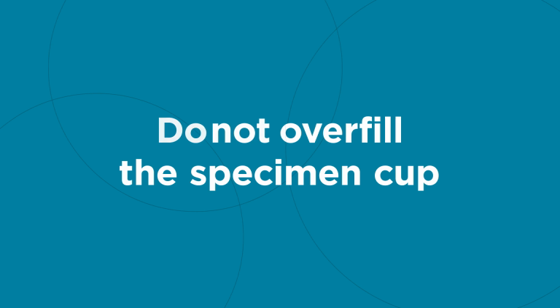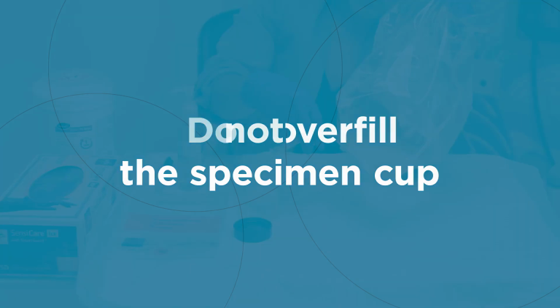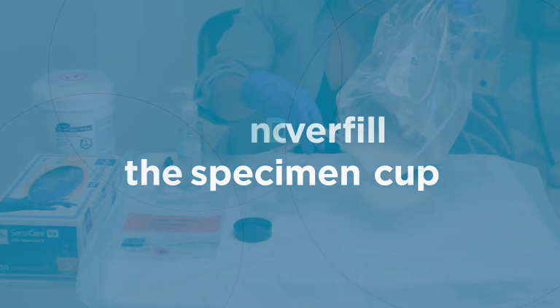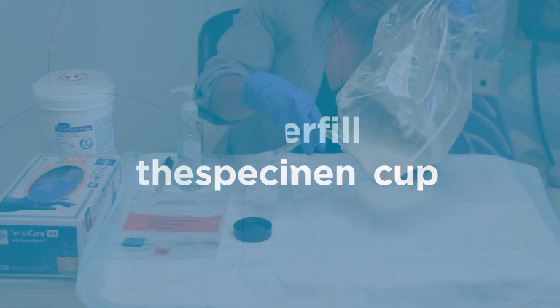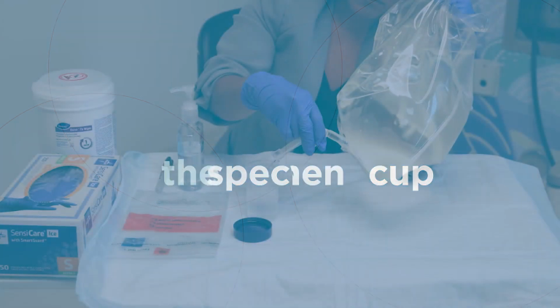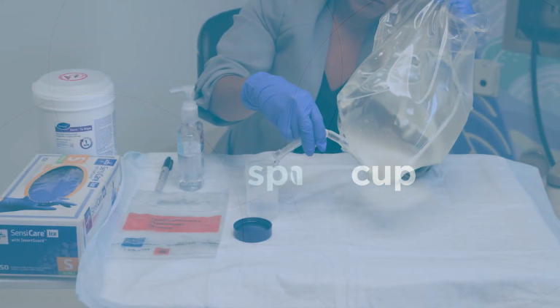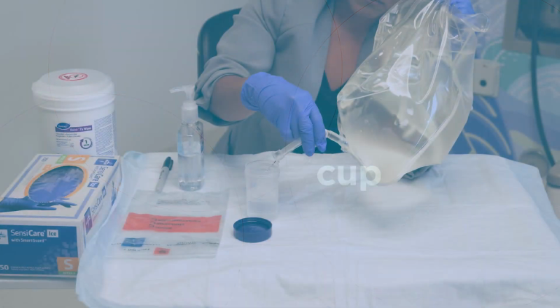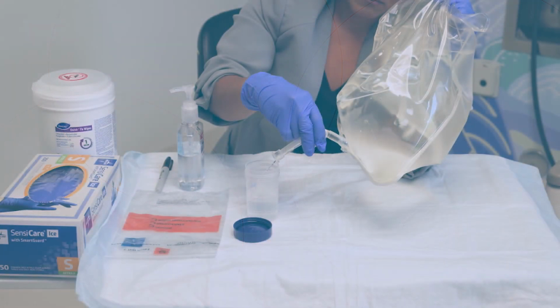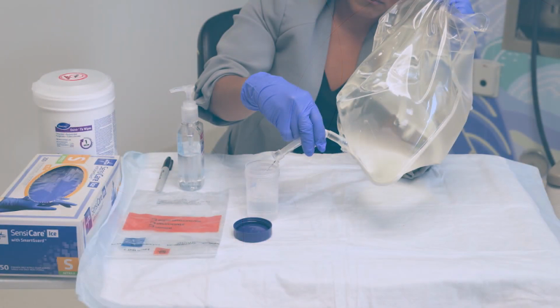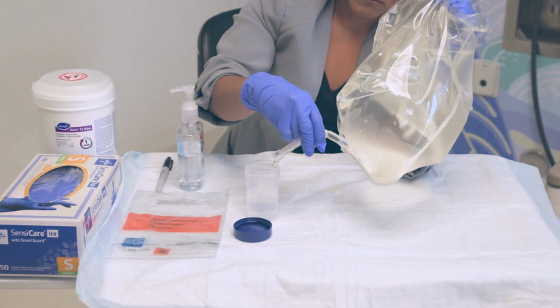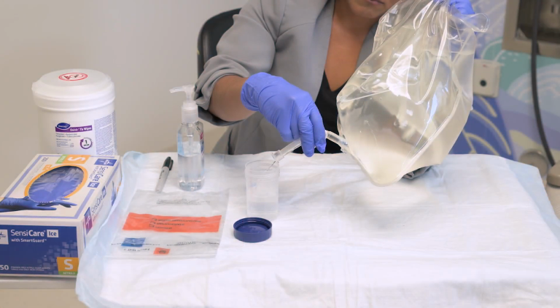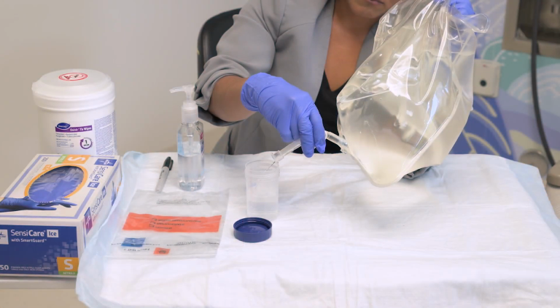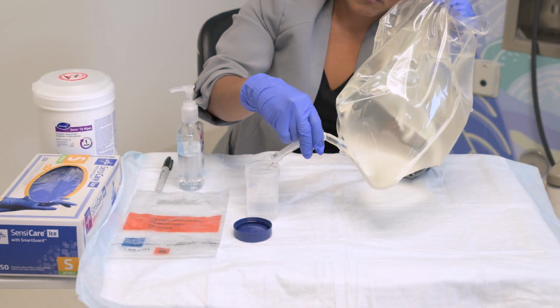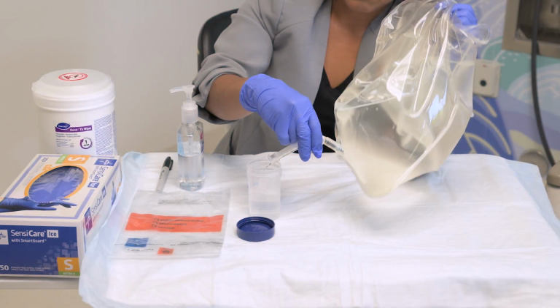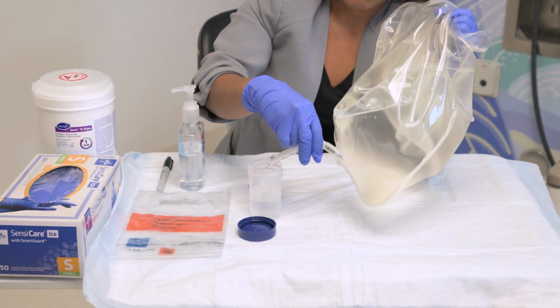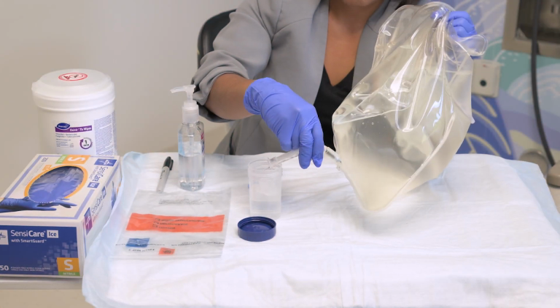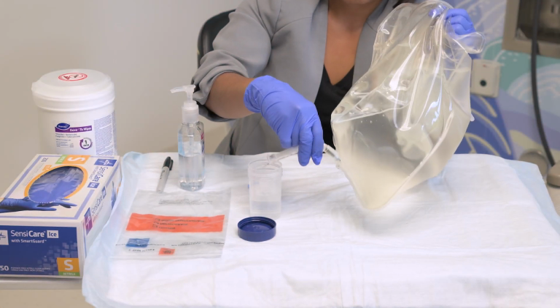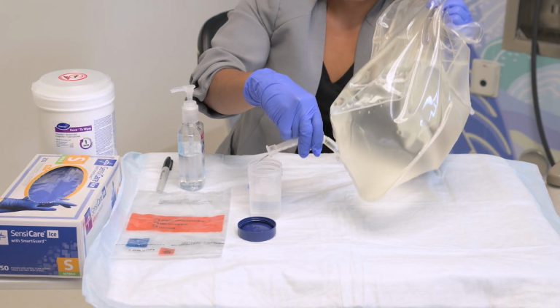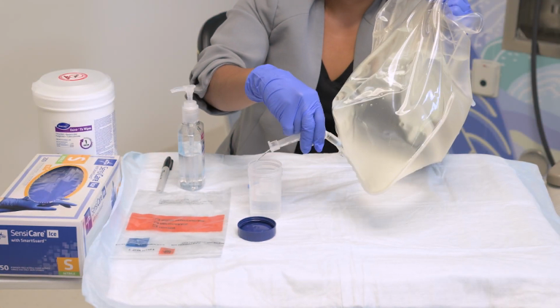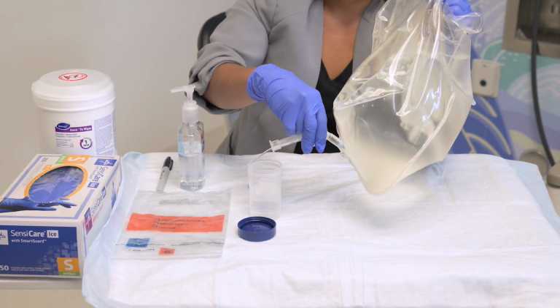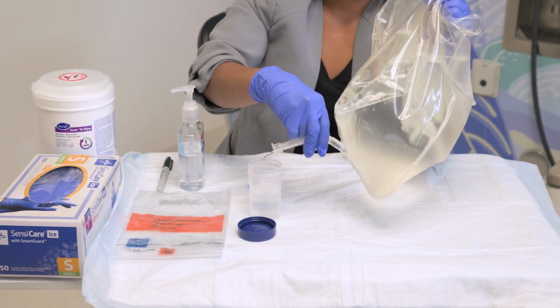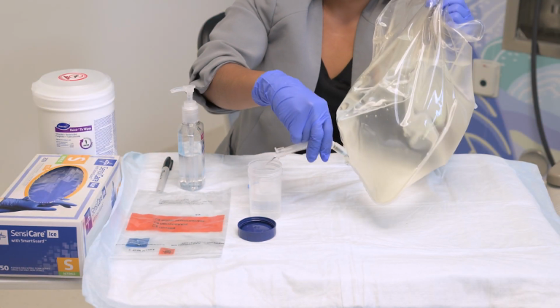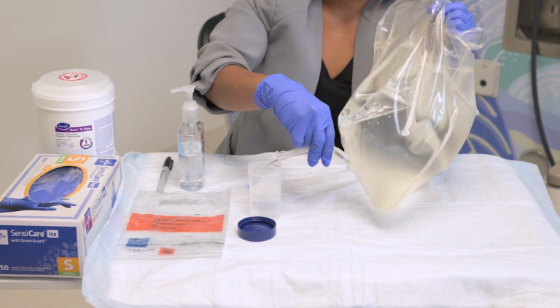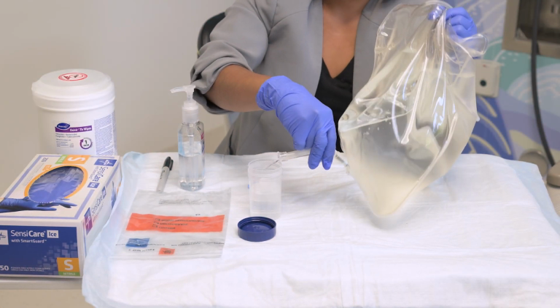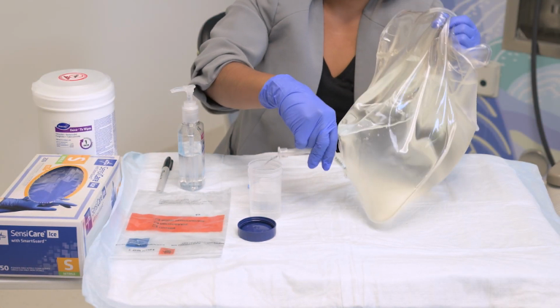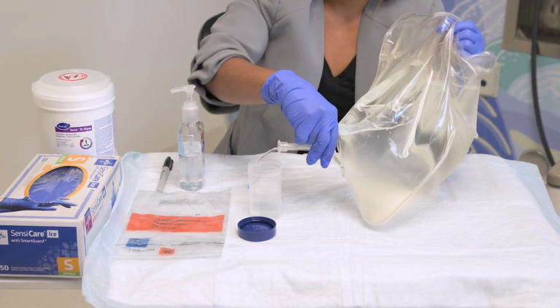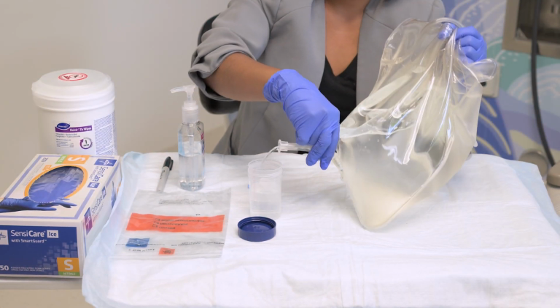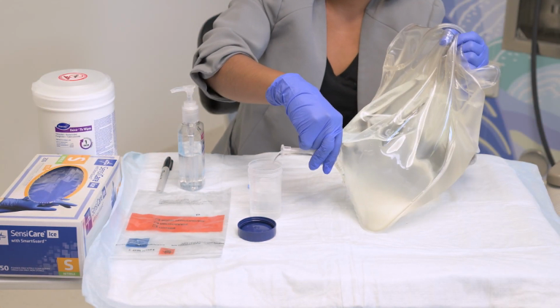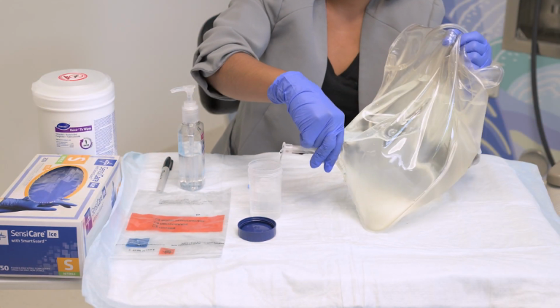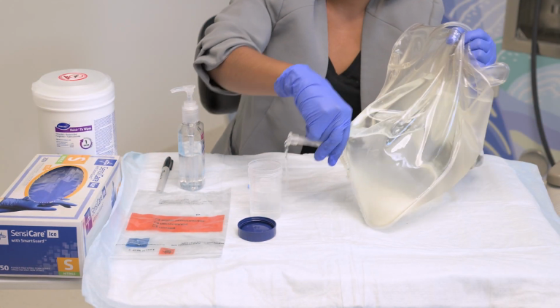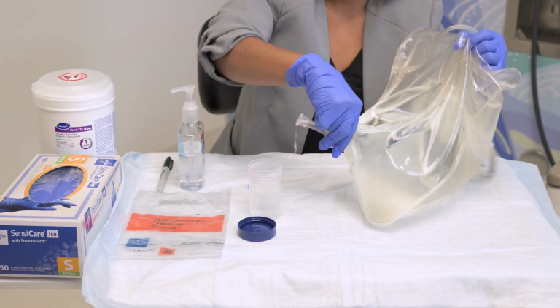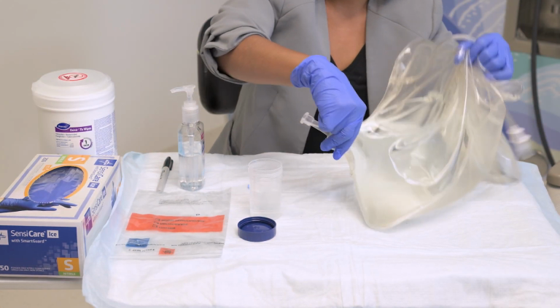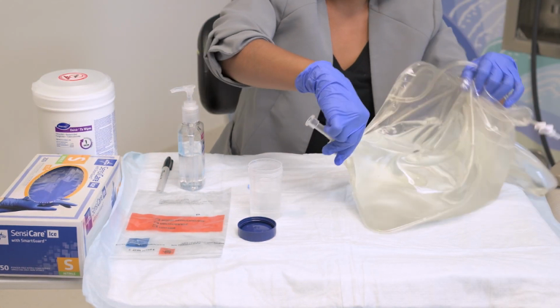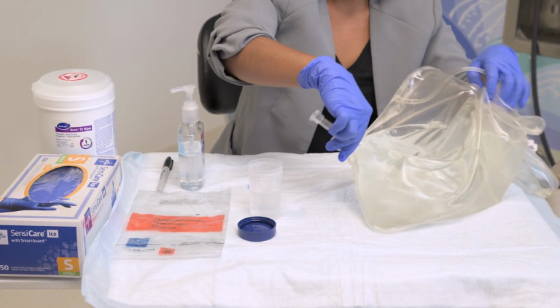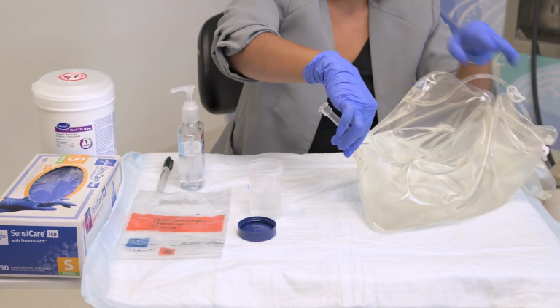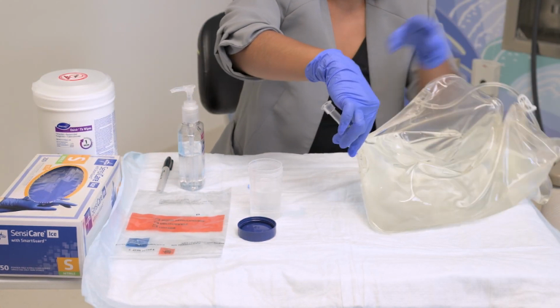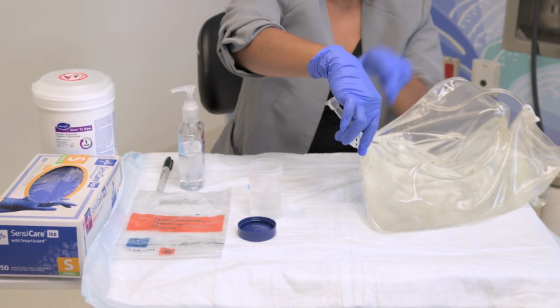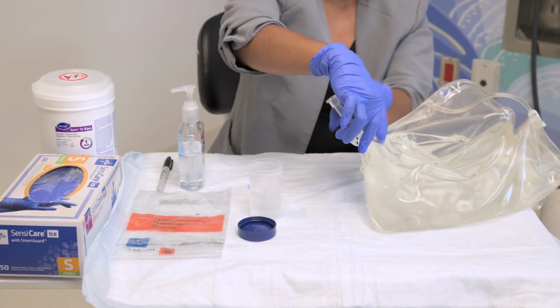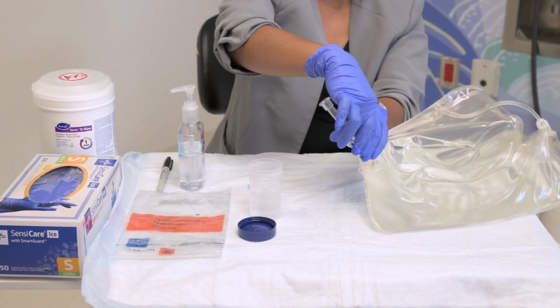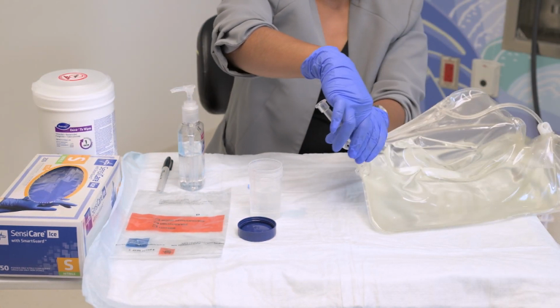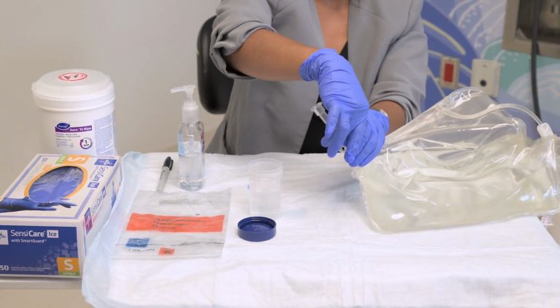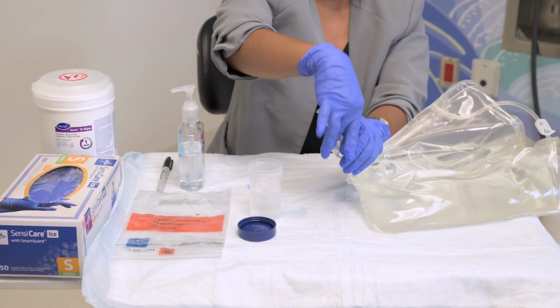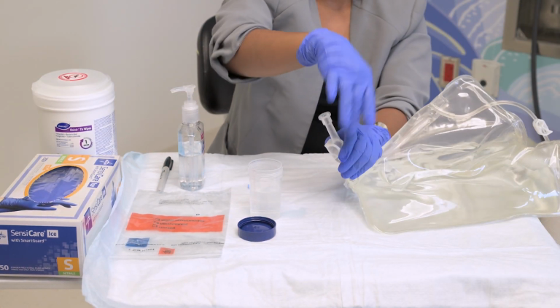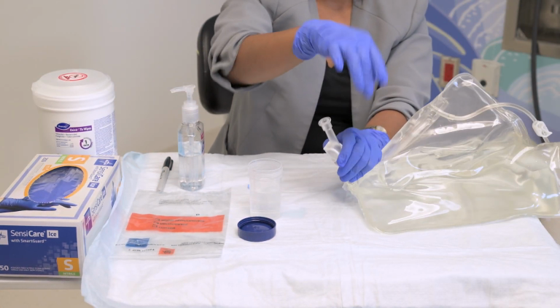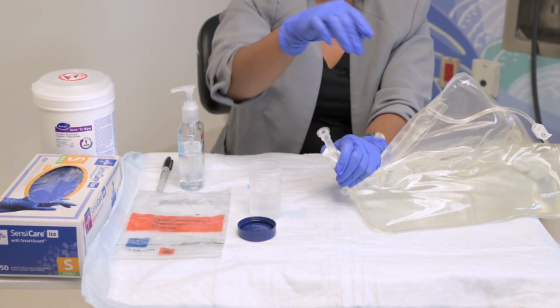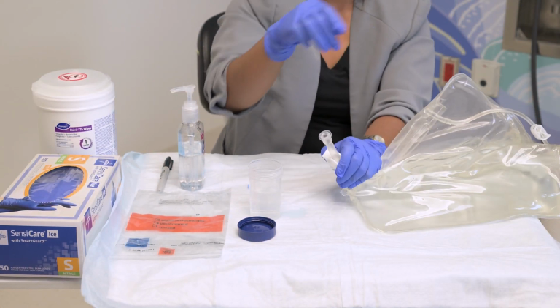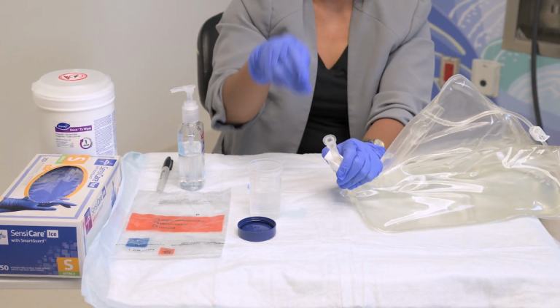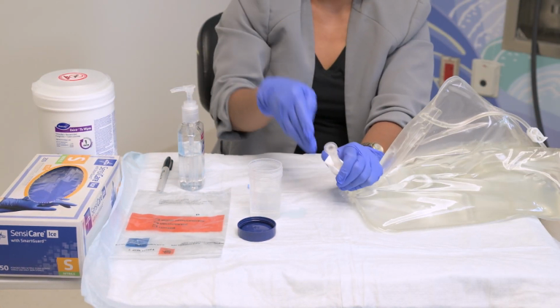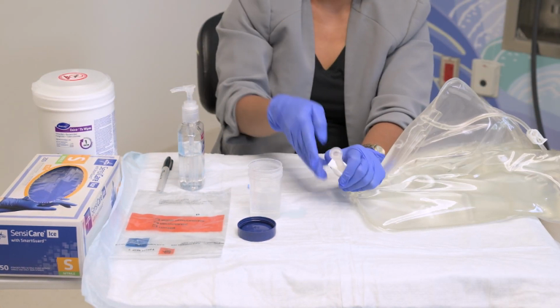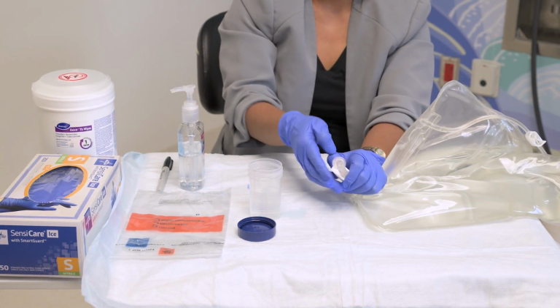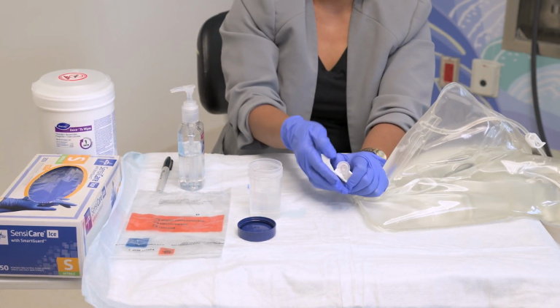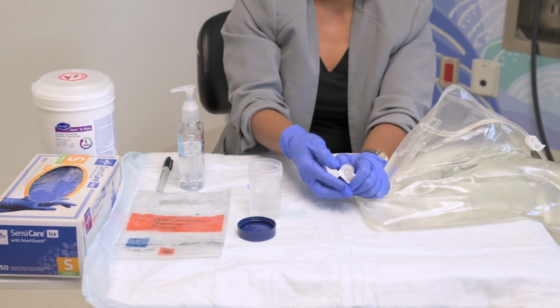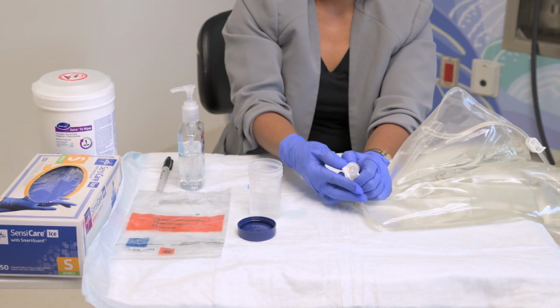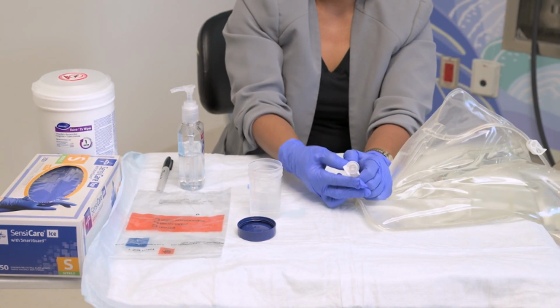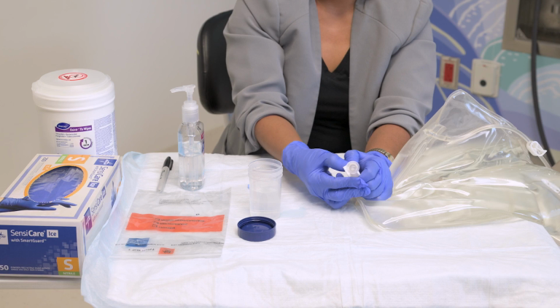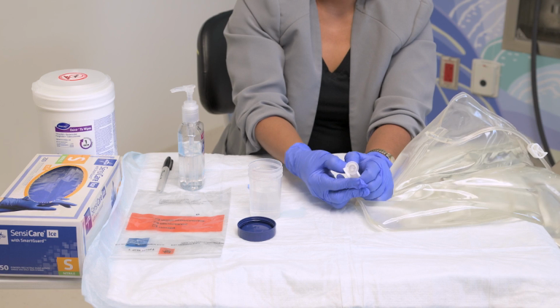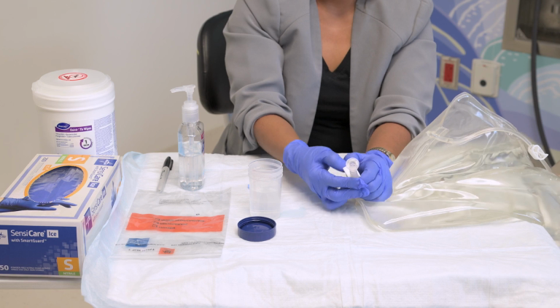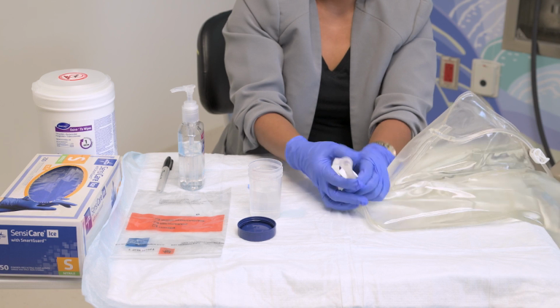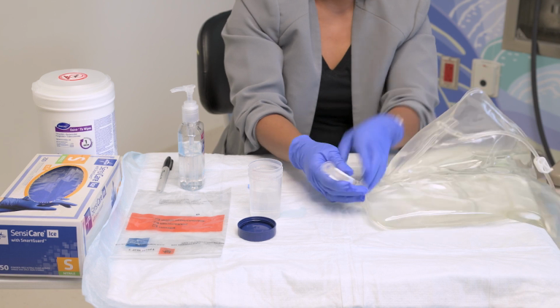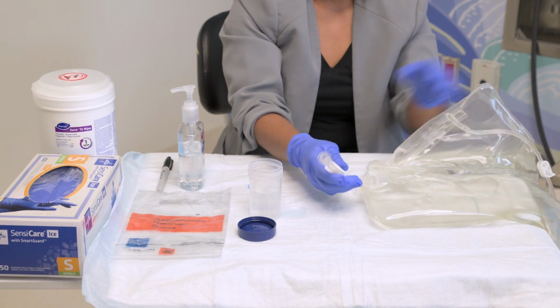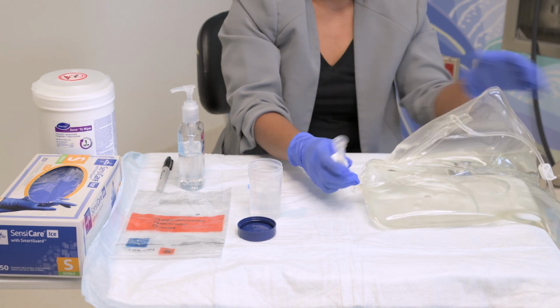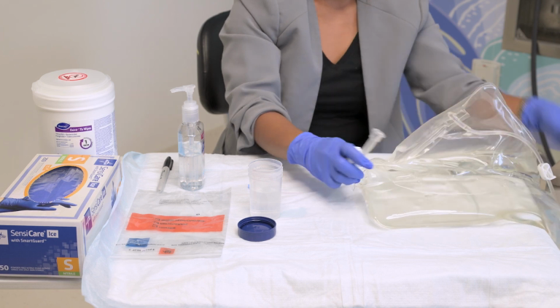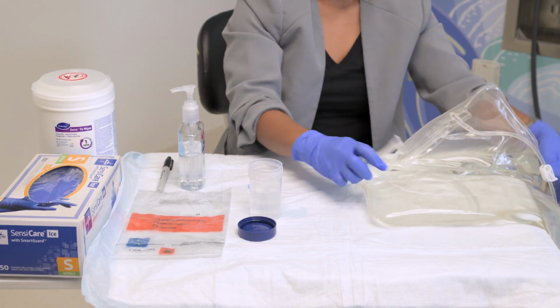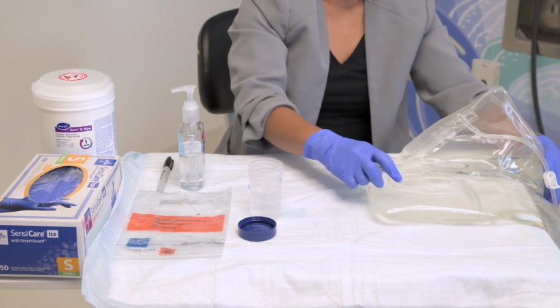If using more than one drain bag, you need to use a separate specimen cup for each bag.